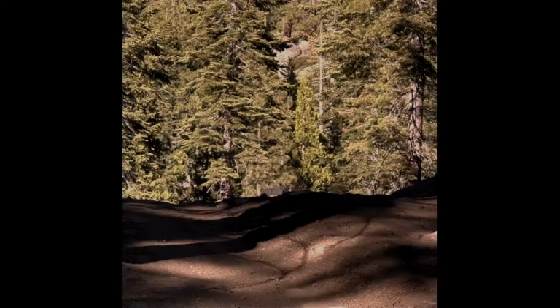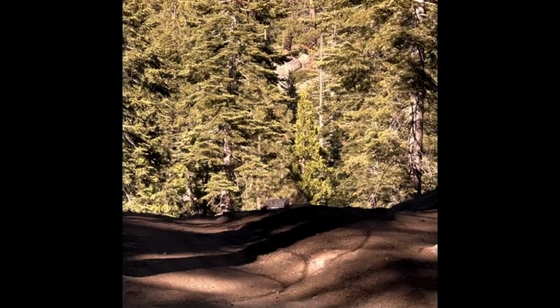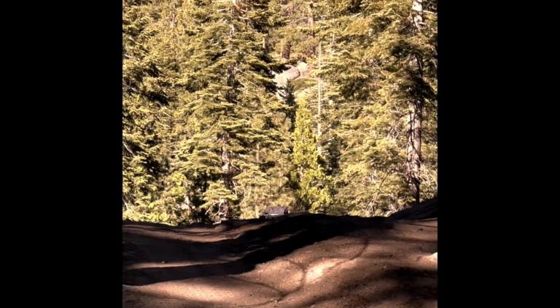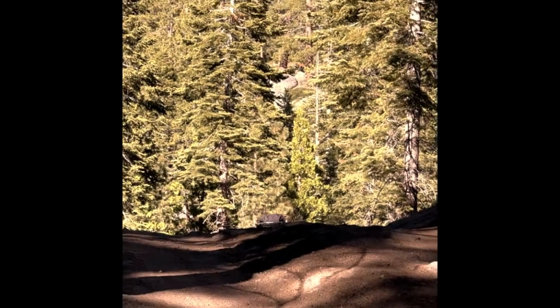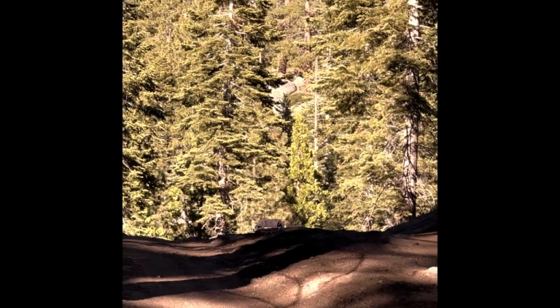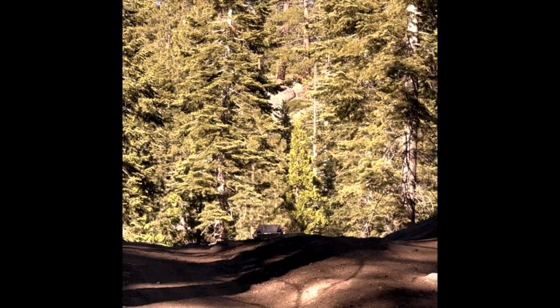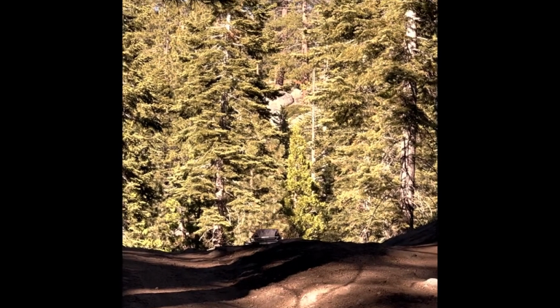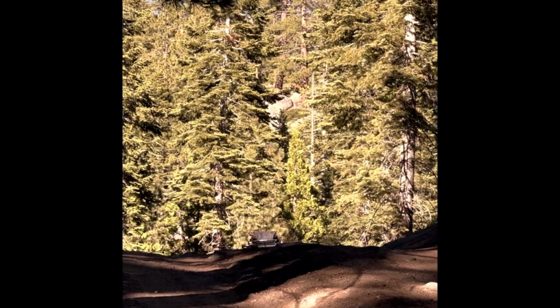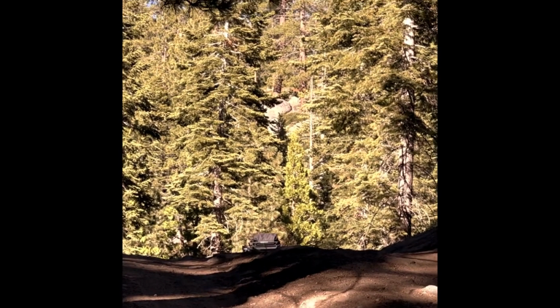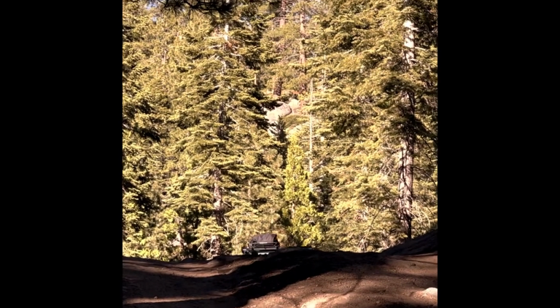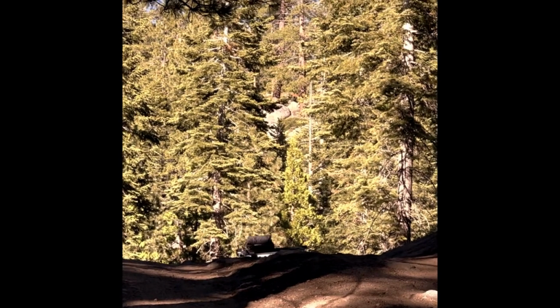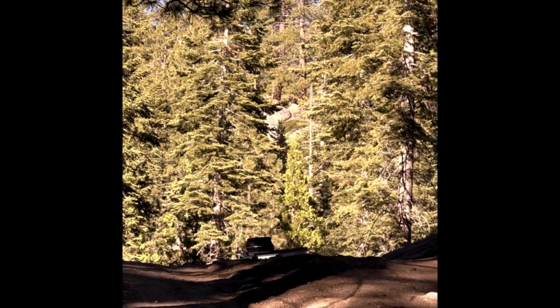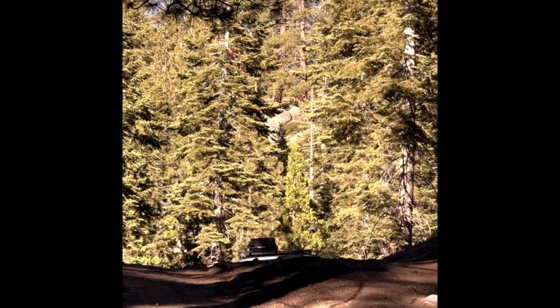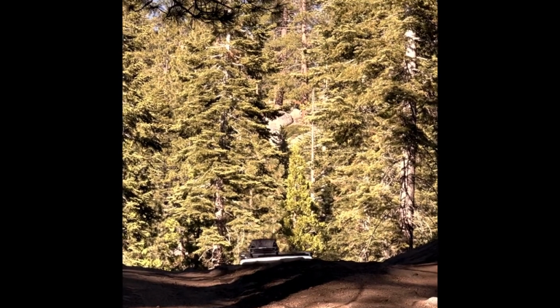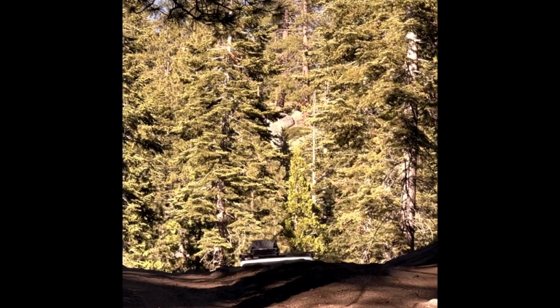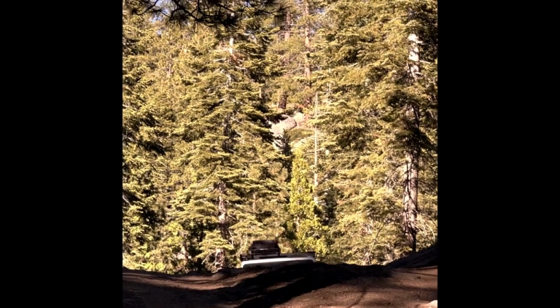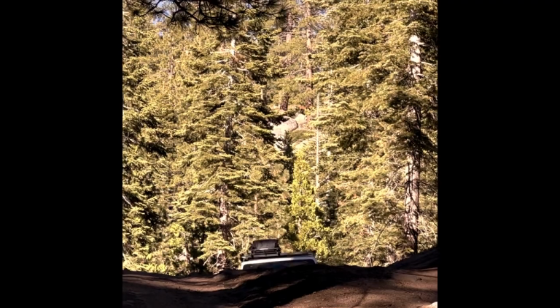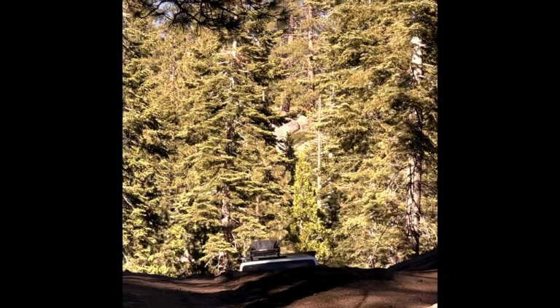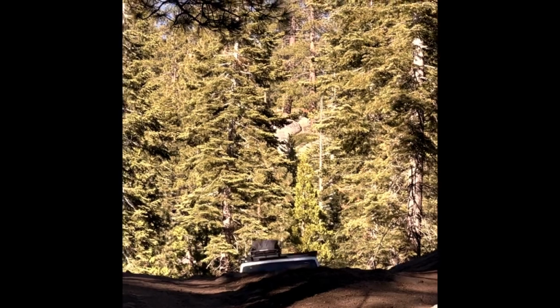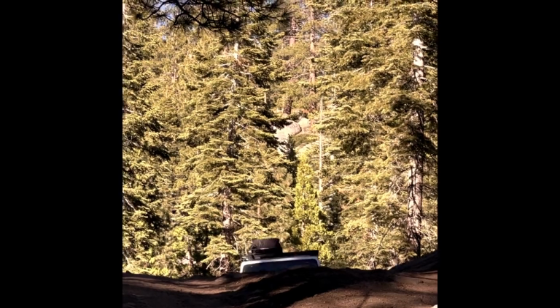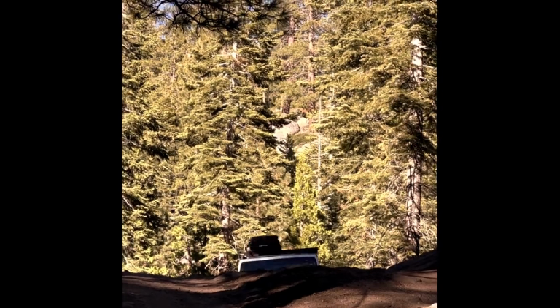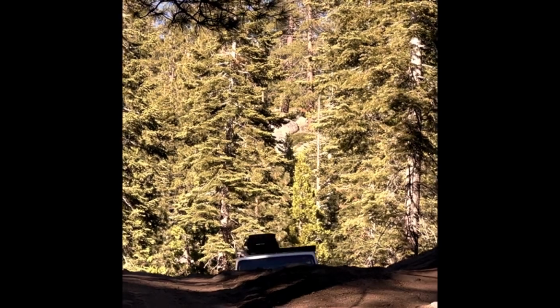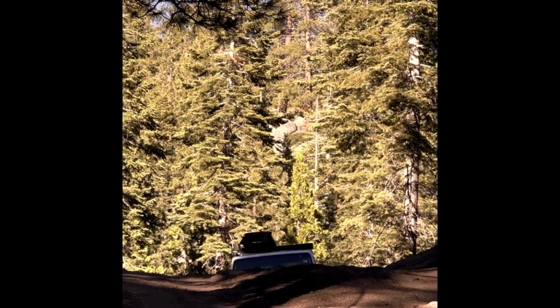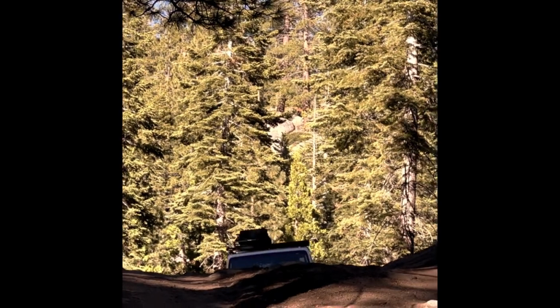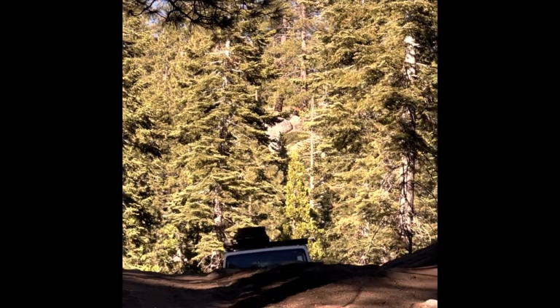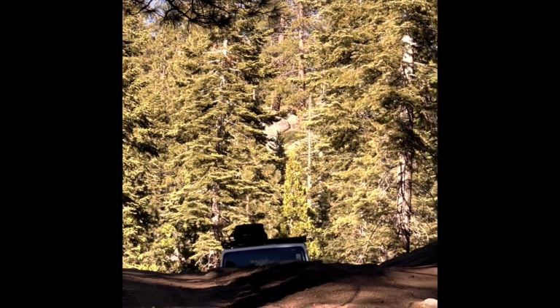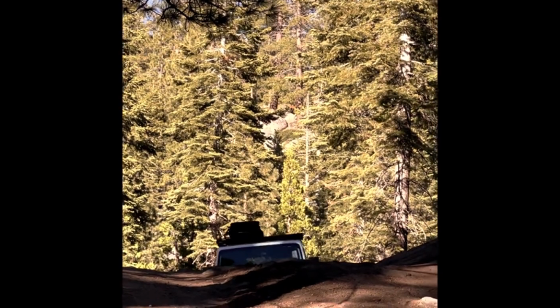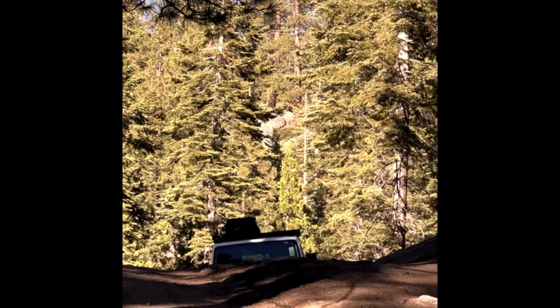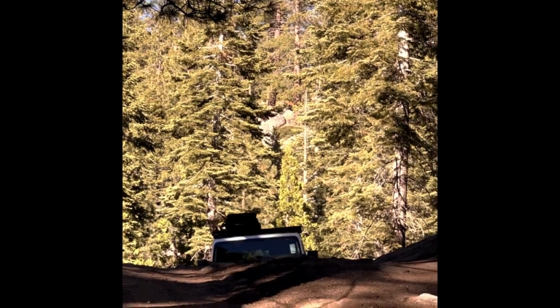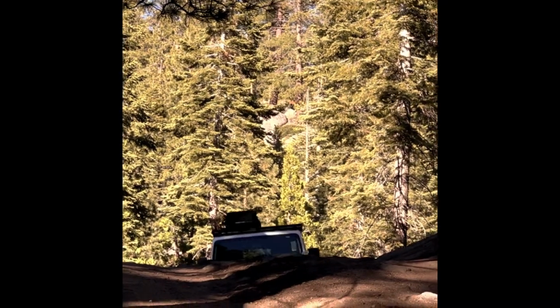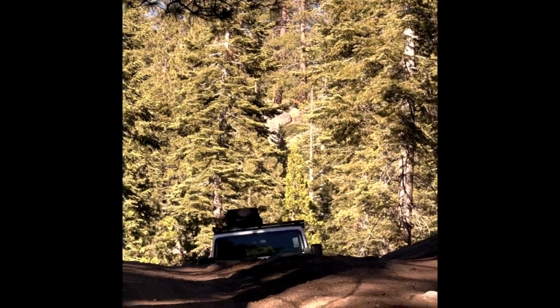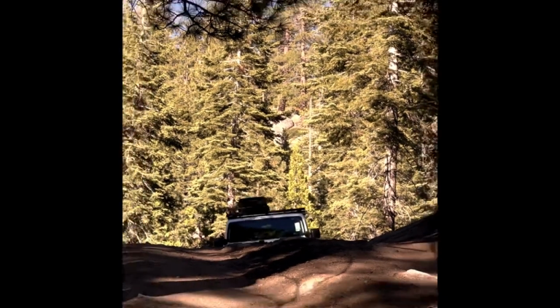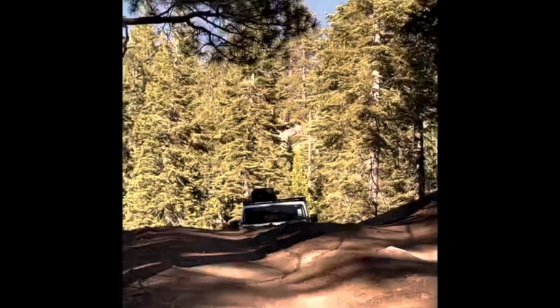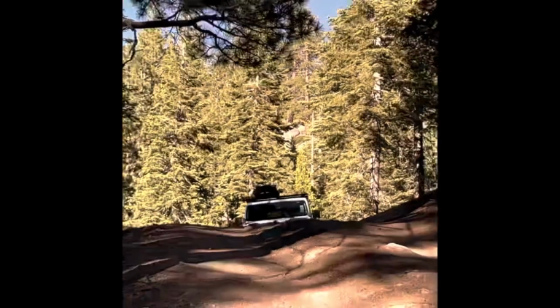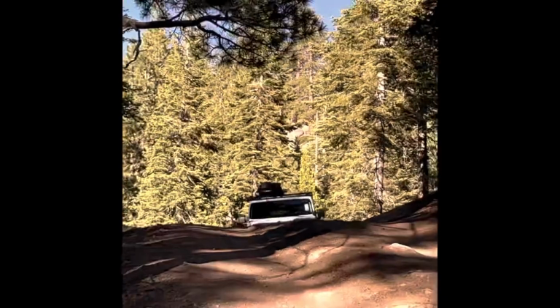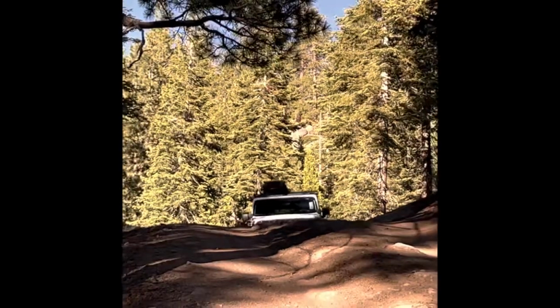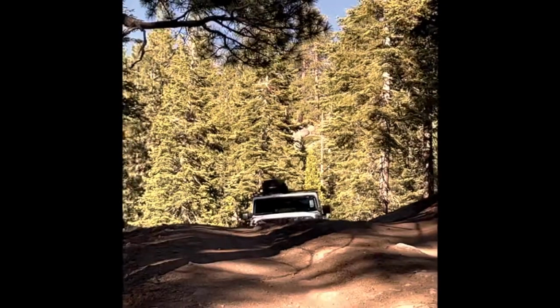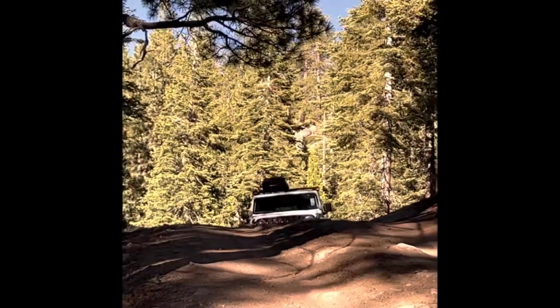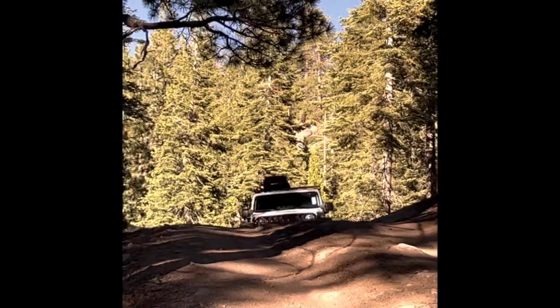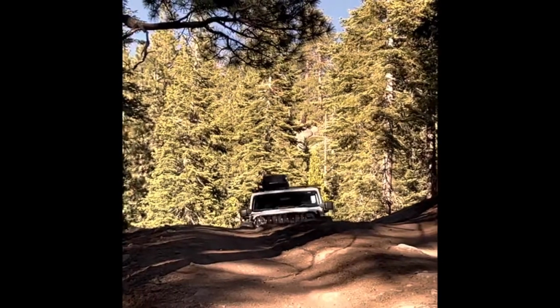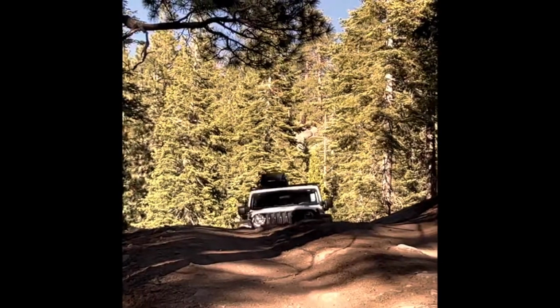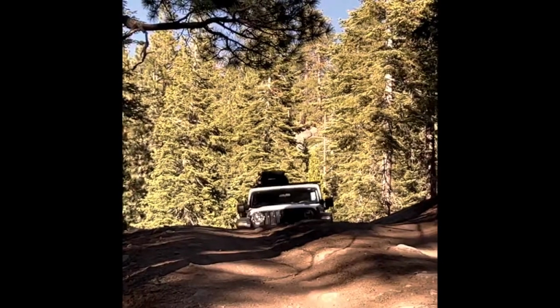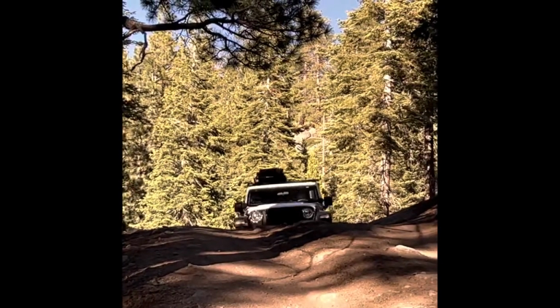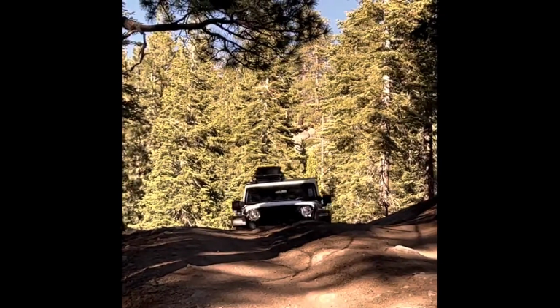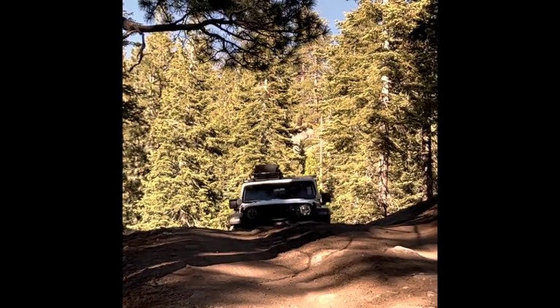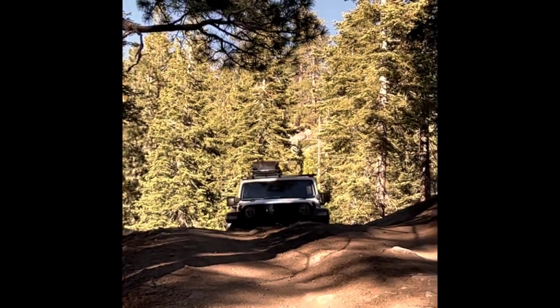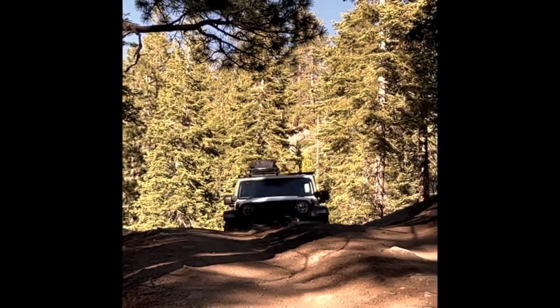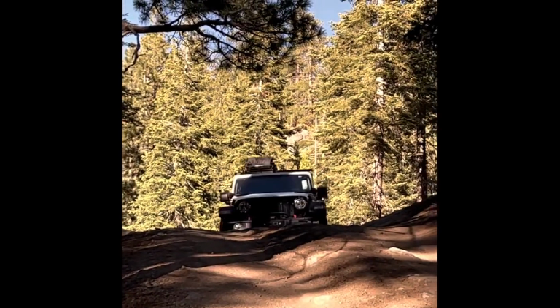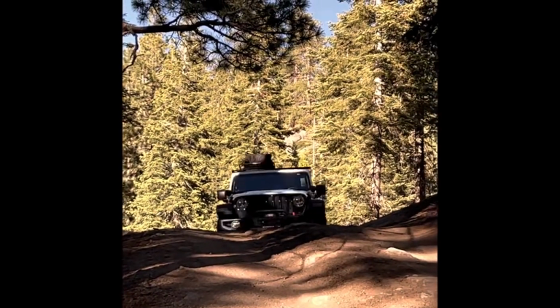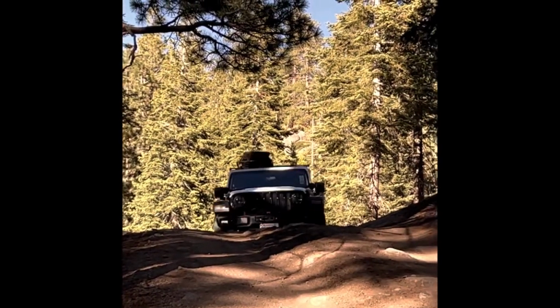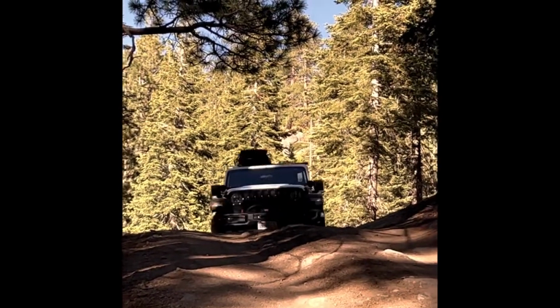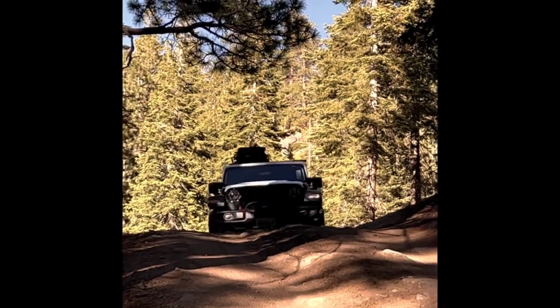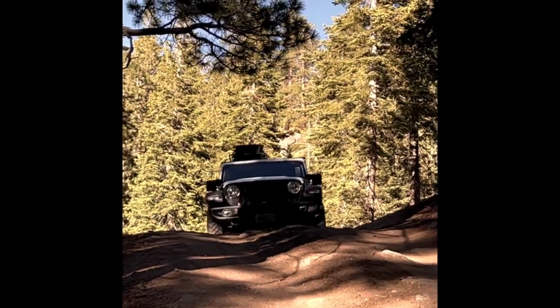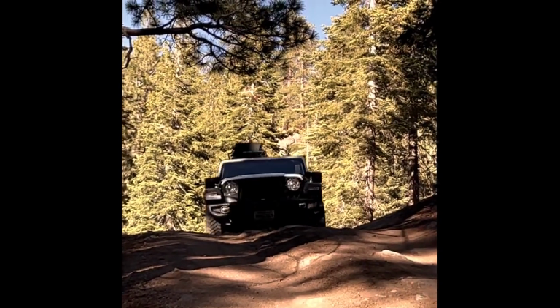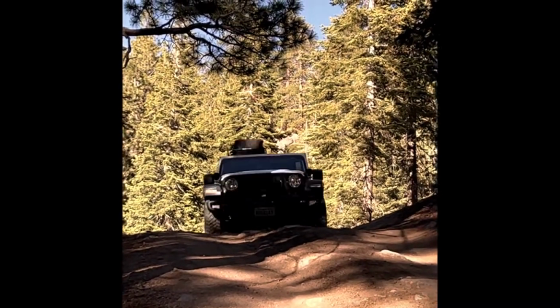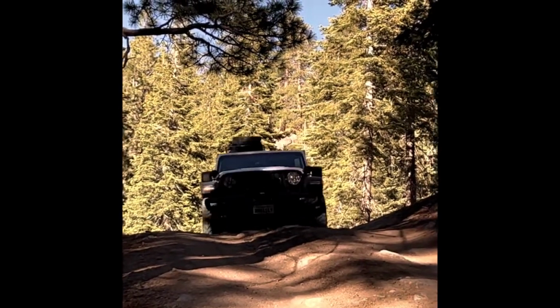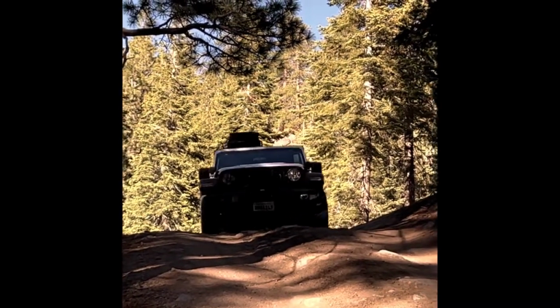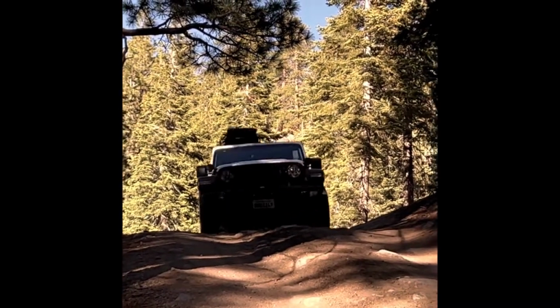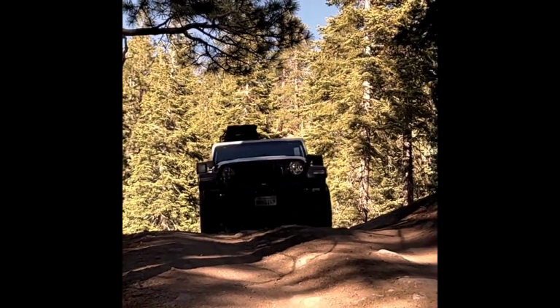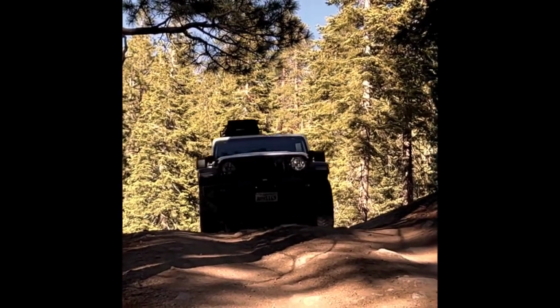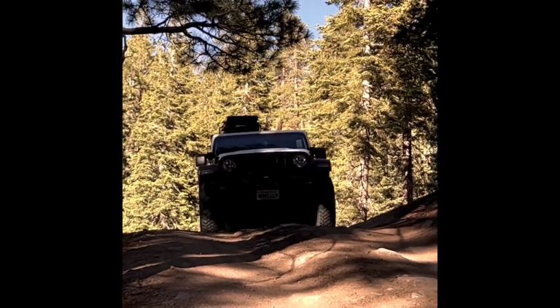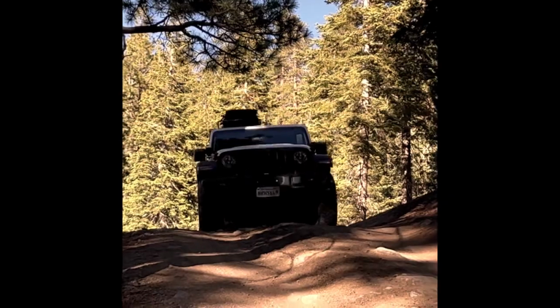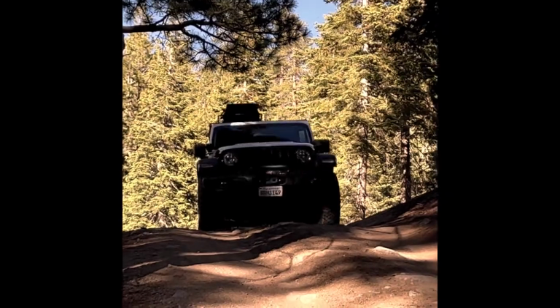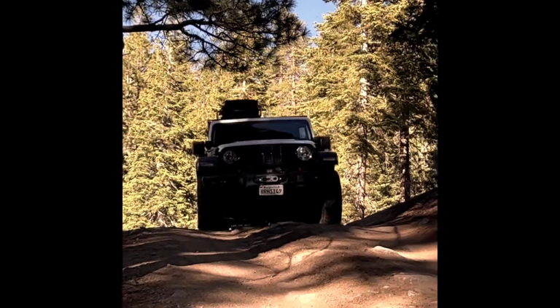My wife handed this Wrangler Willys Diesel down to me after she got her Gladiator Diesel. Soon it'll be getting a 2-inch lift kit.